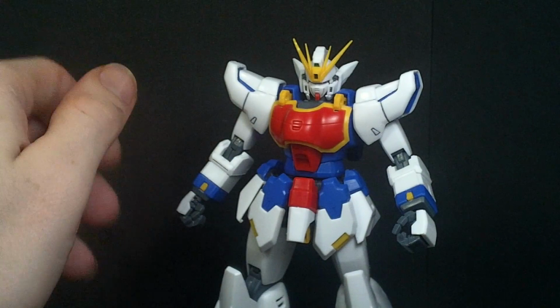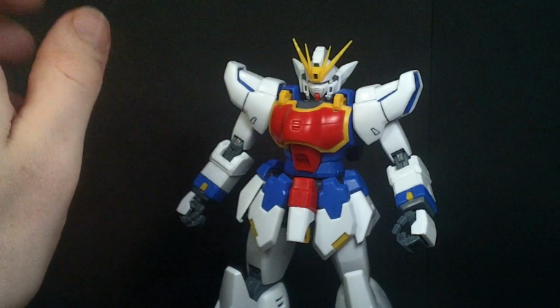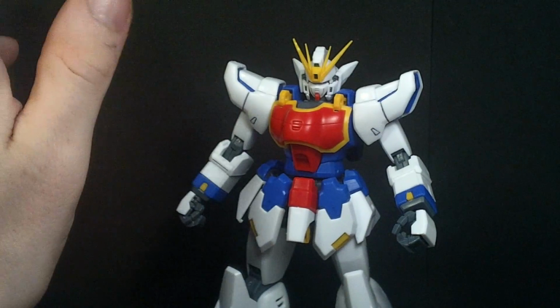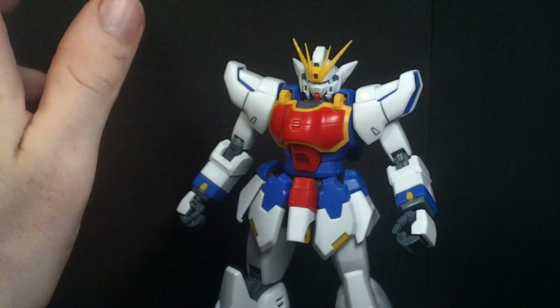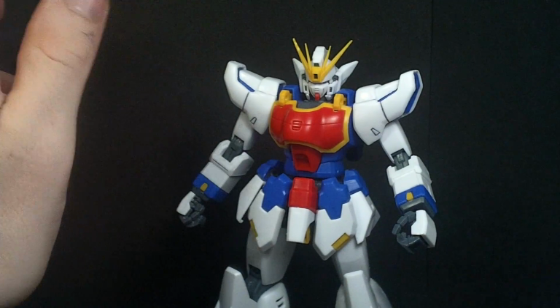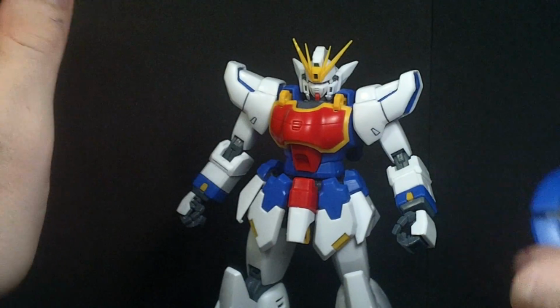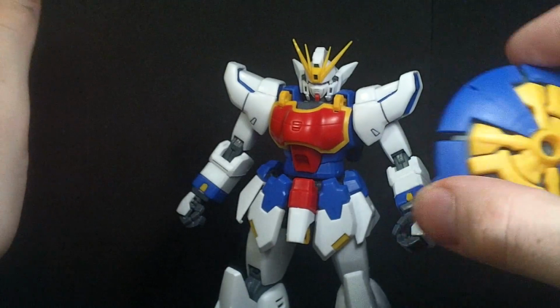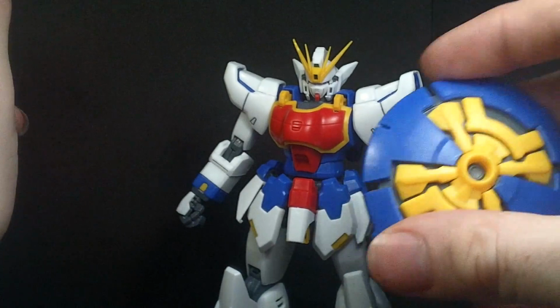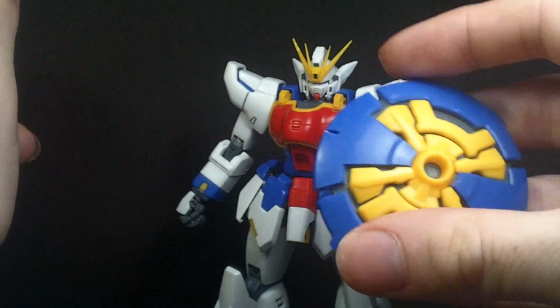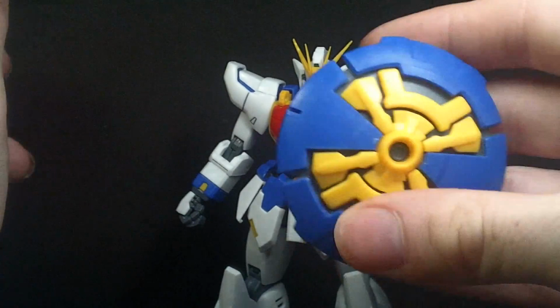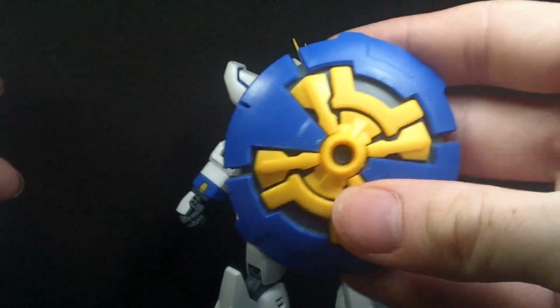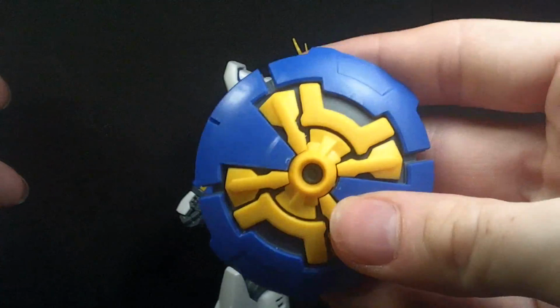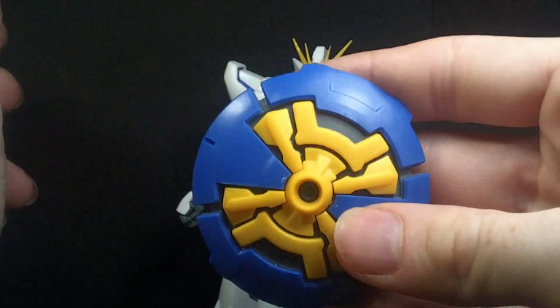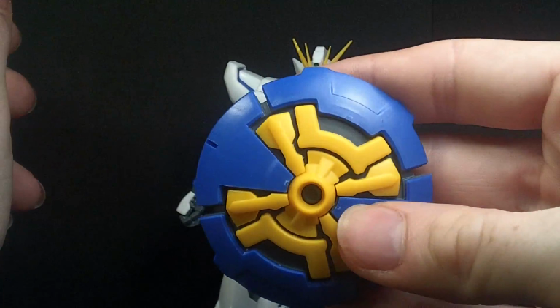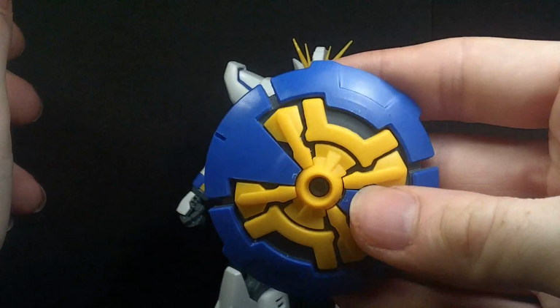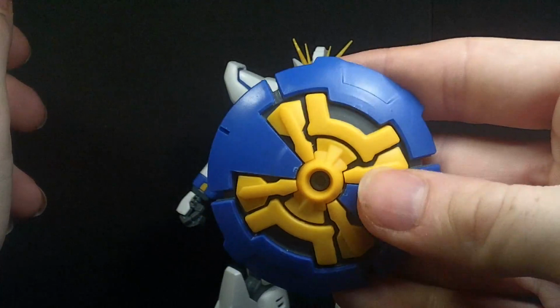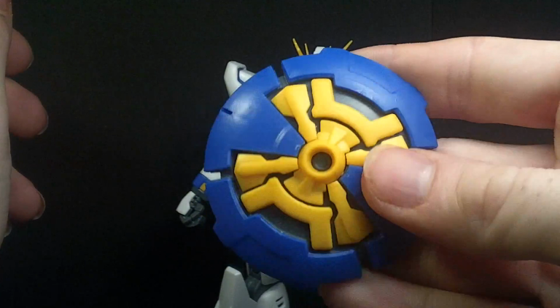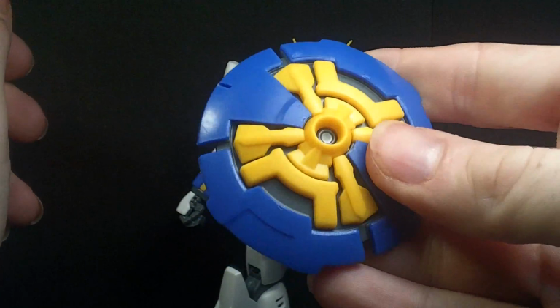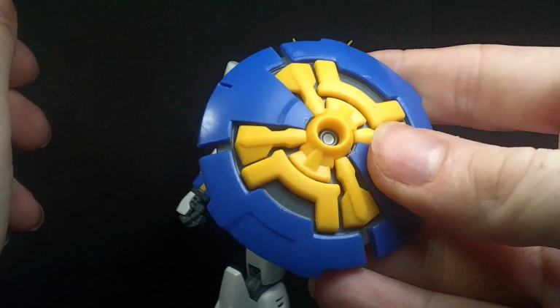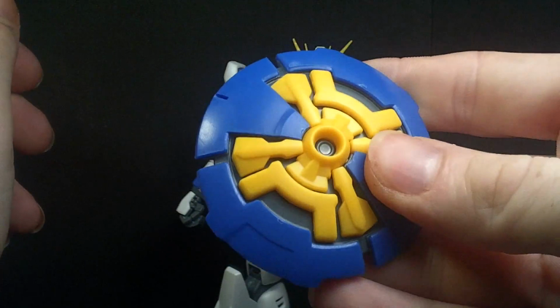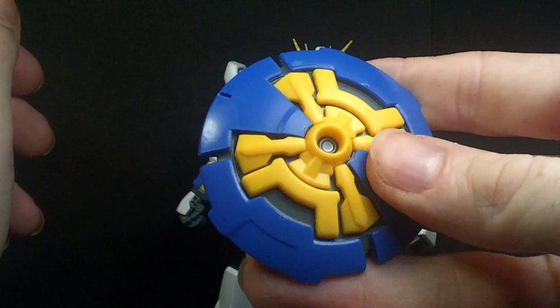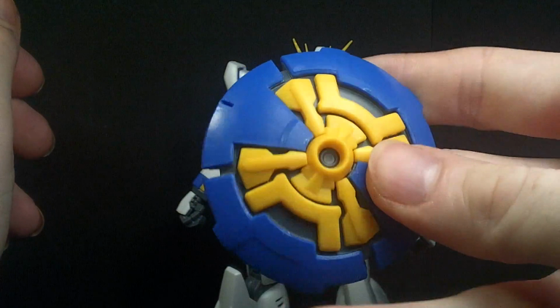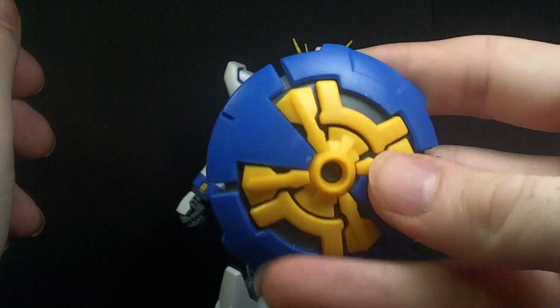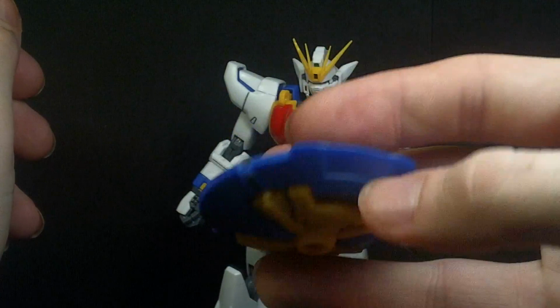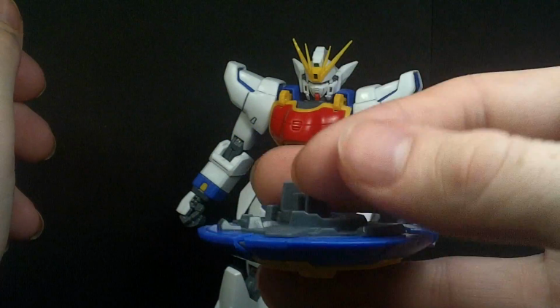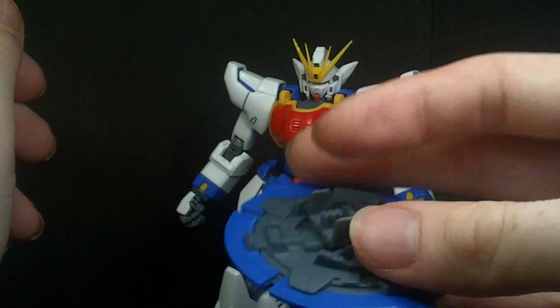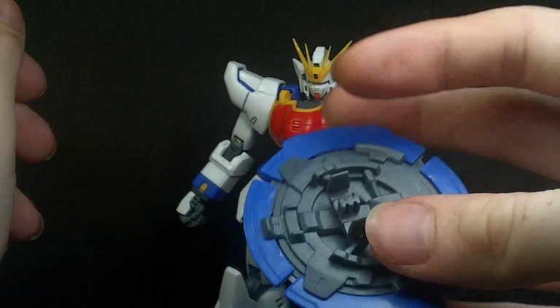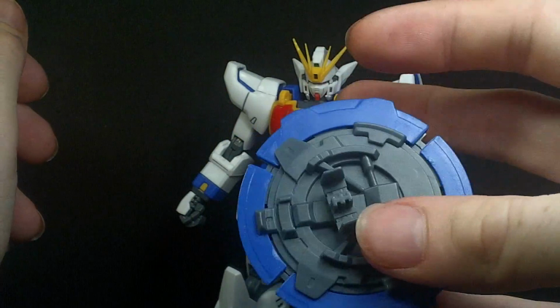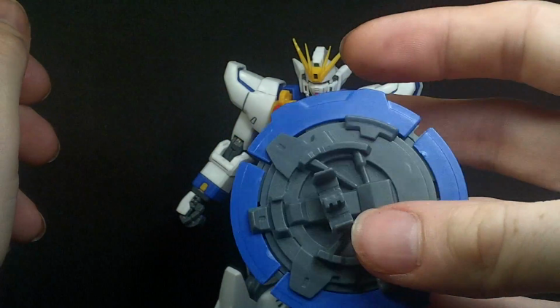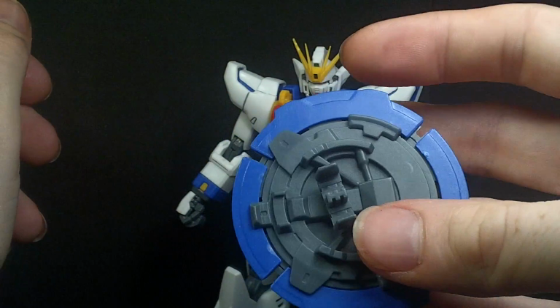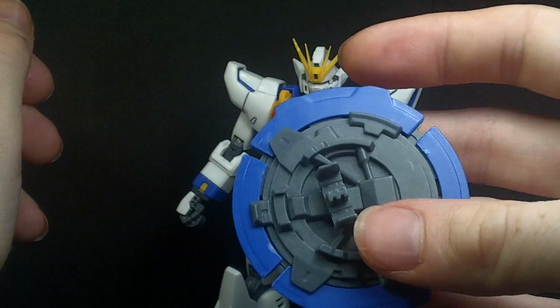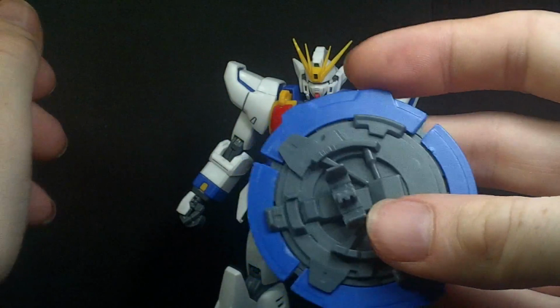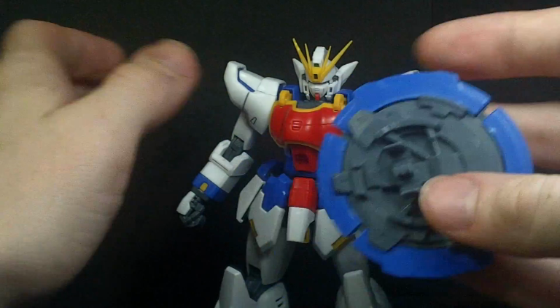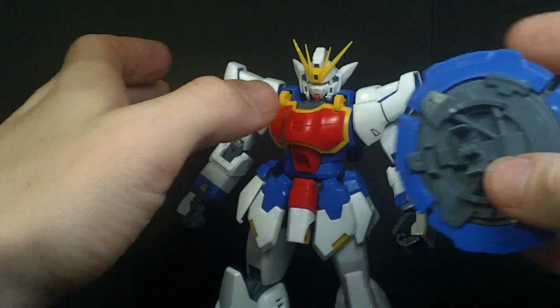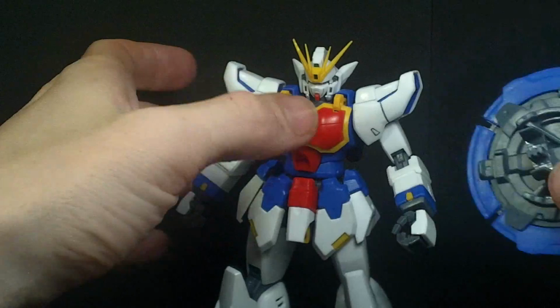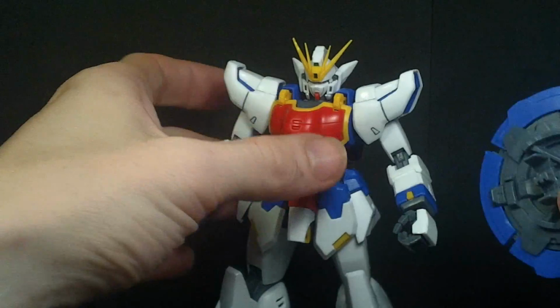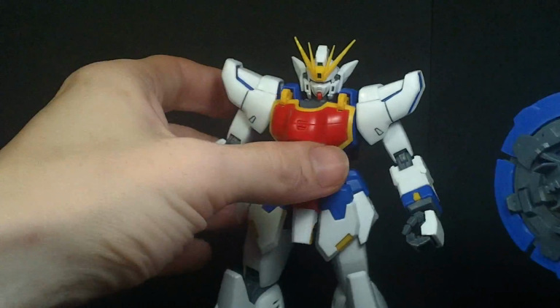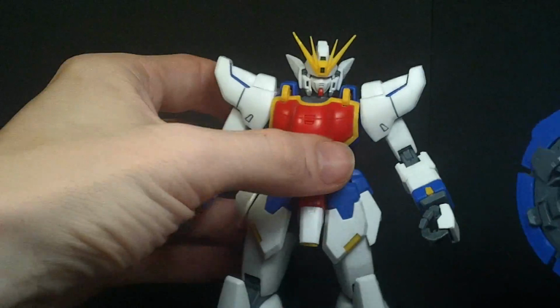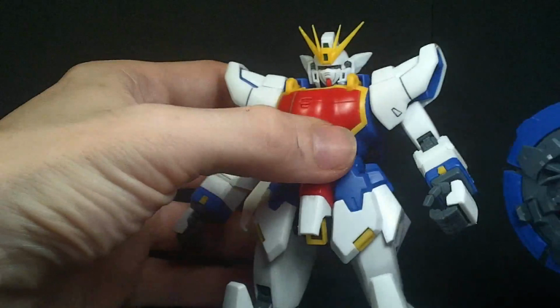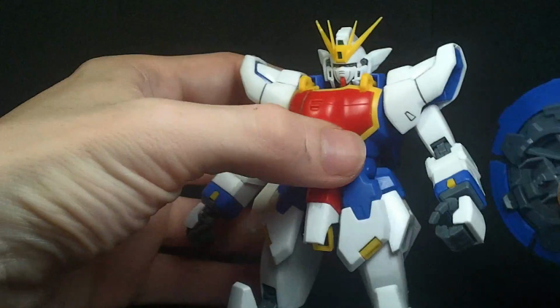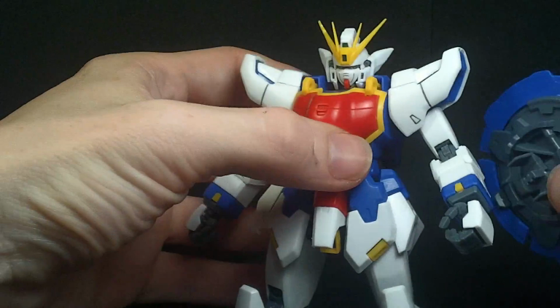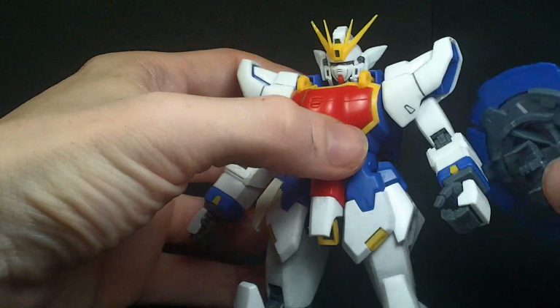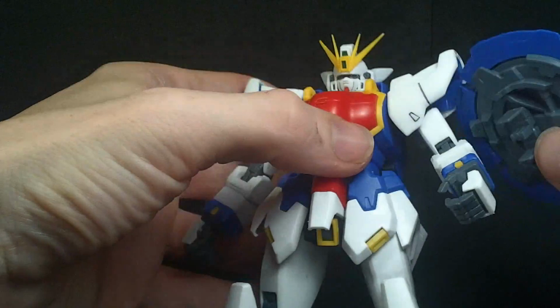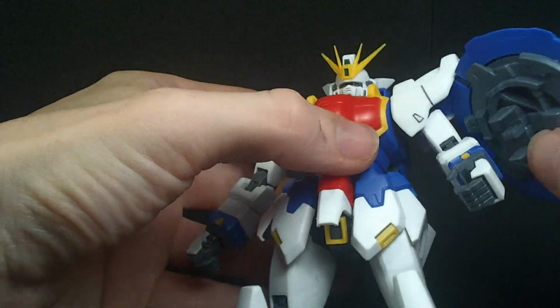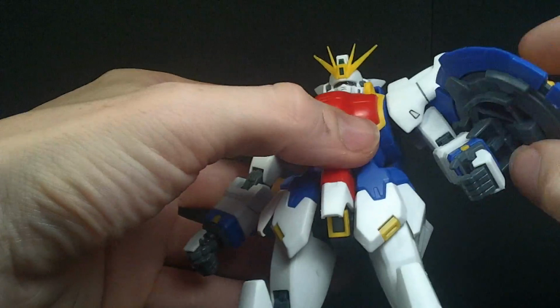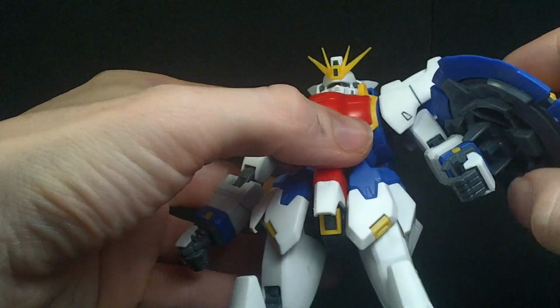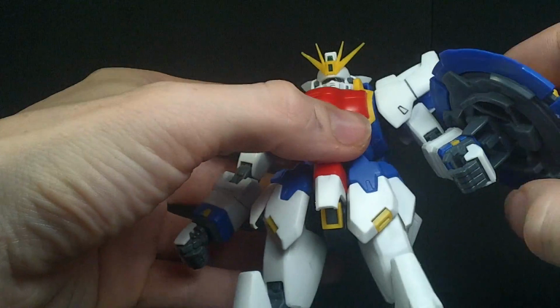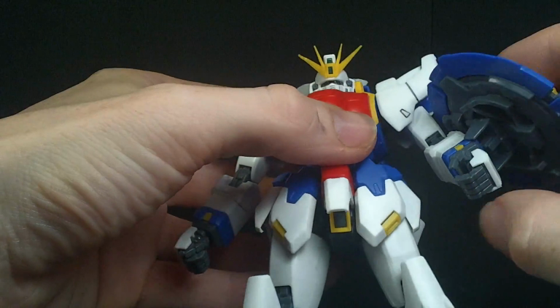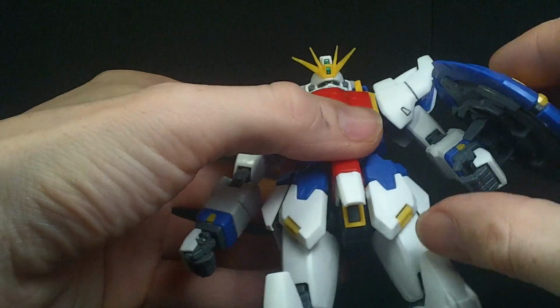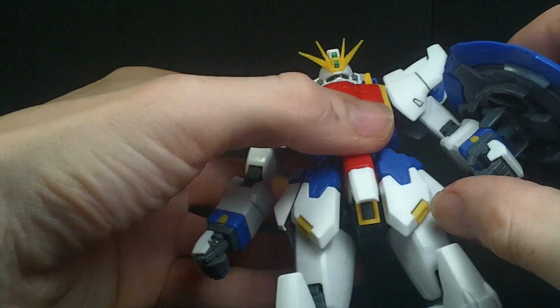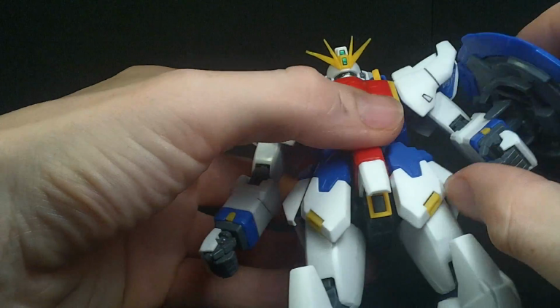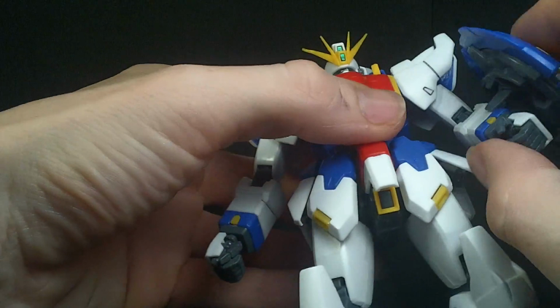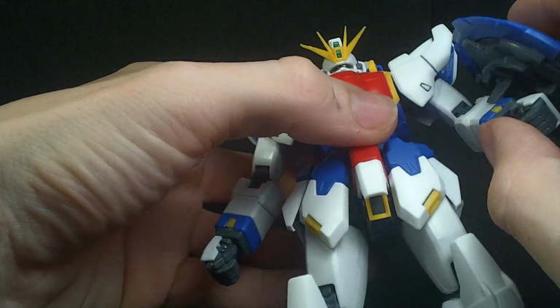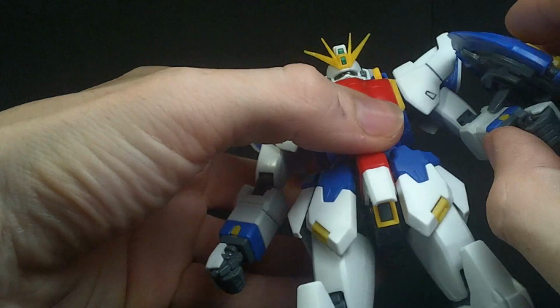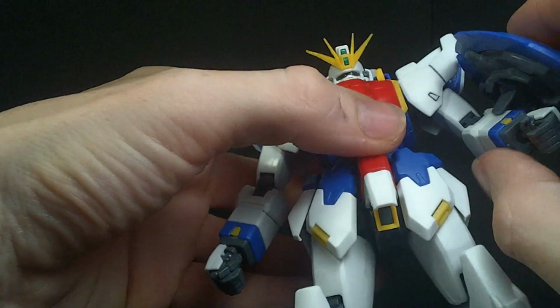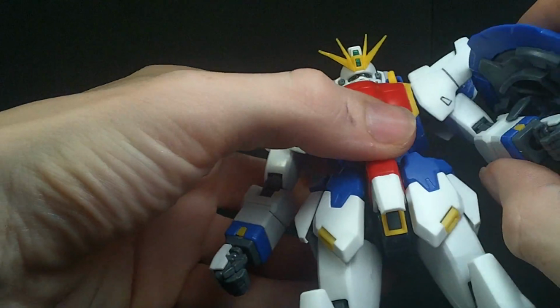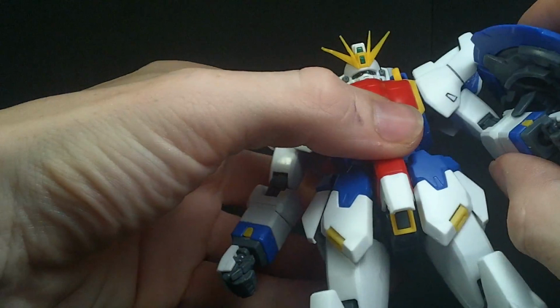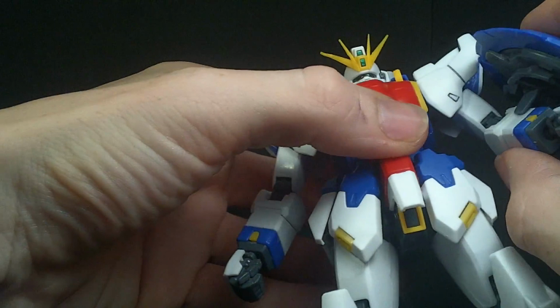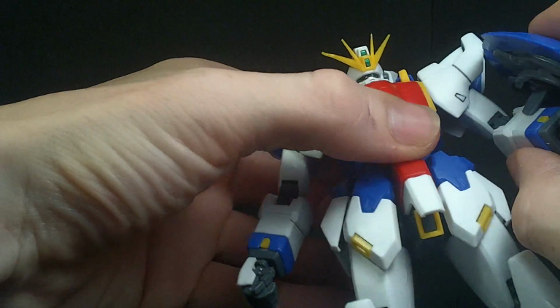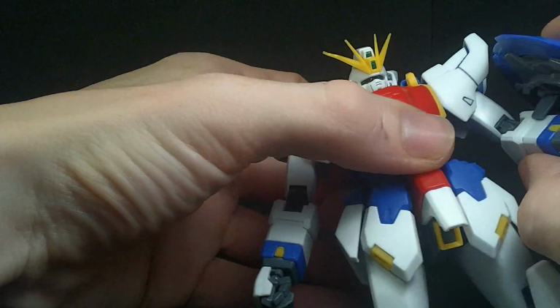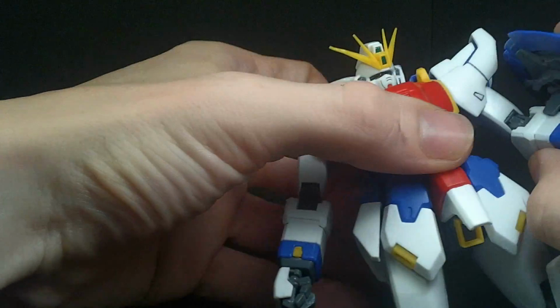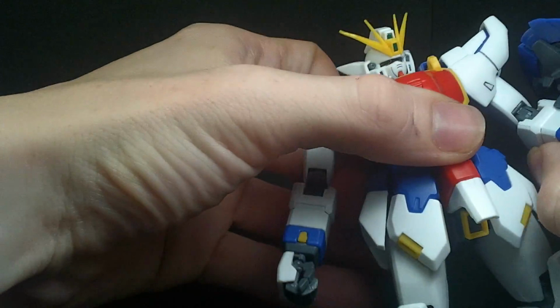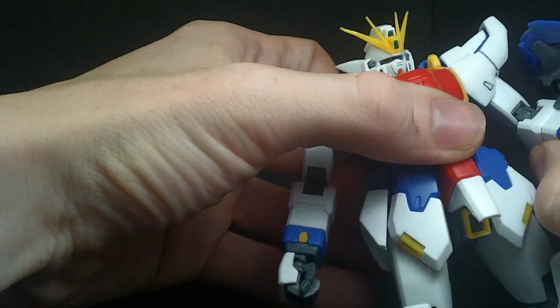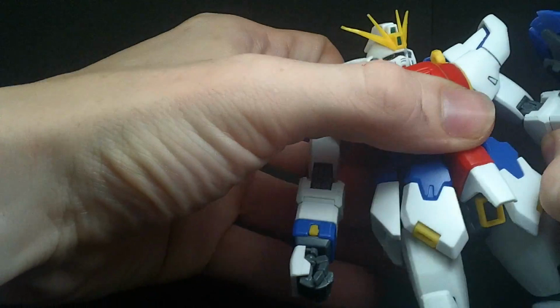It does have all the accessories. You've got the shield, which is pretty good, and it does peg into the arm and stay.